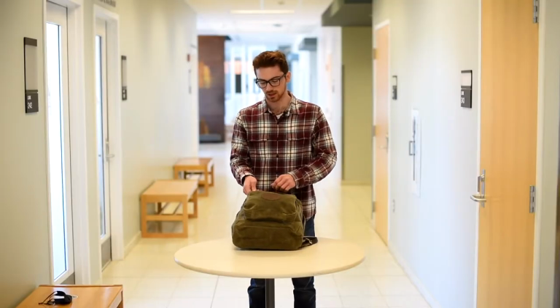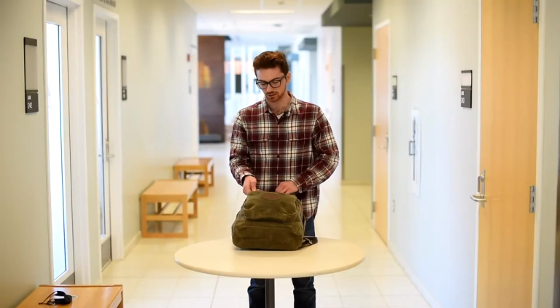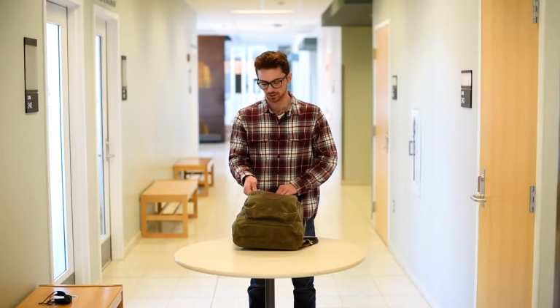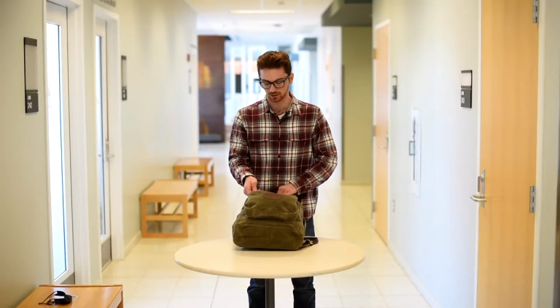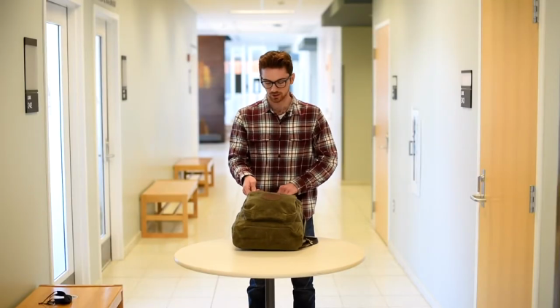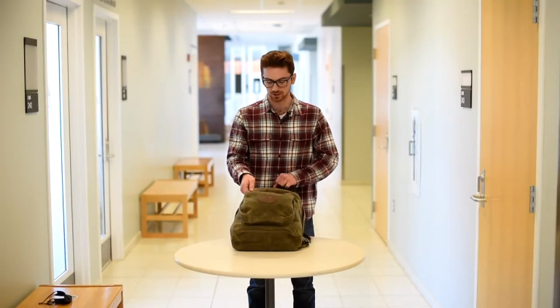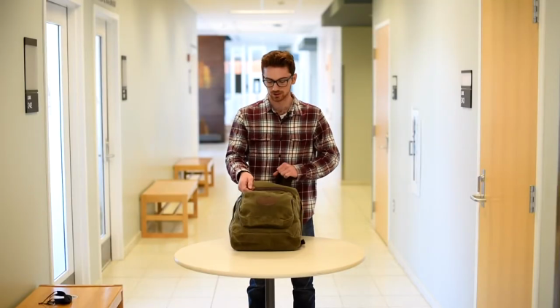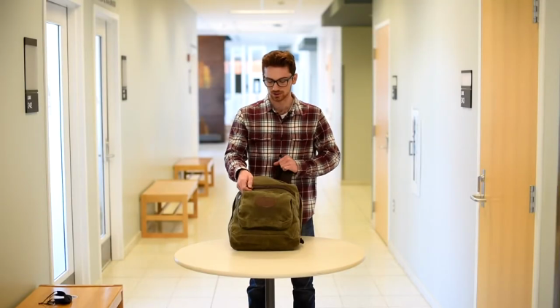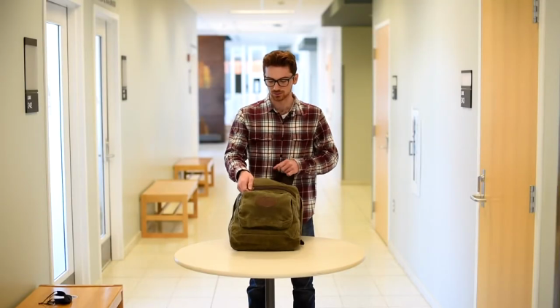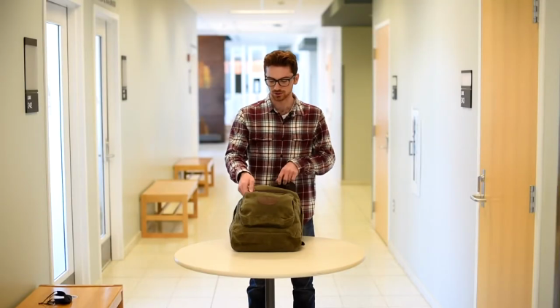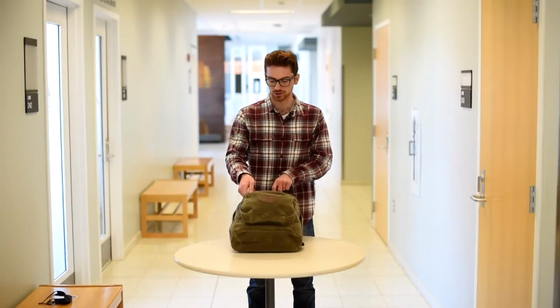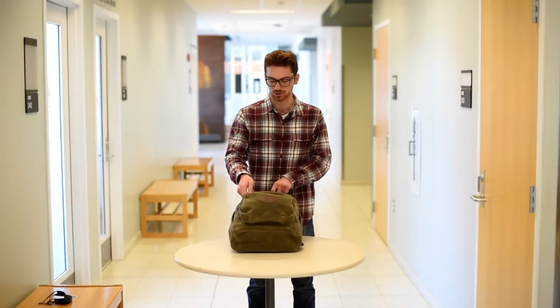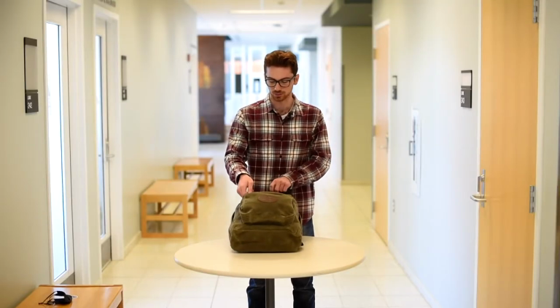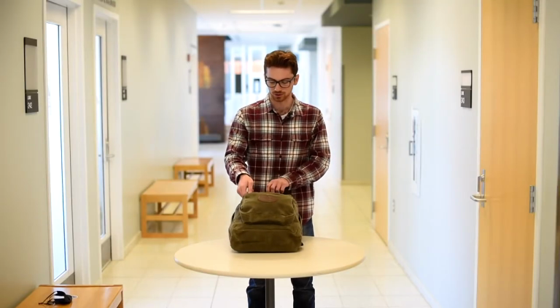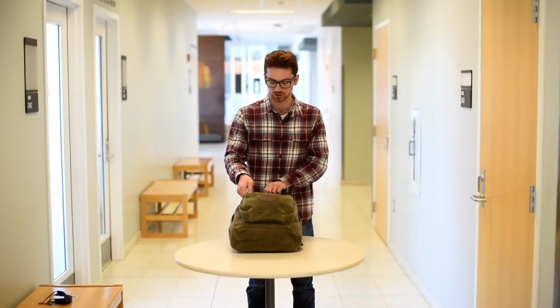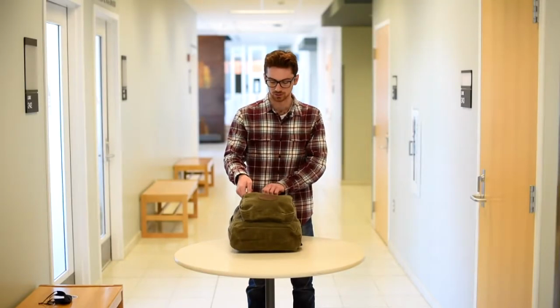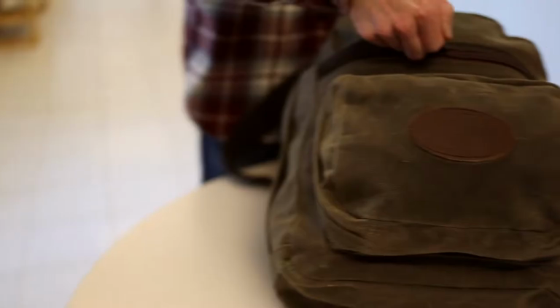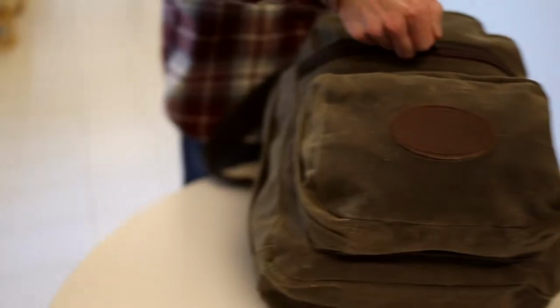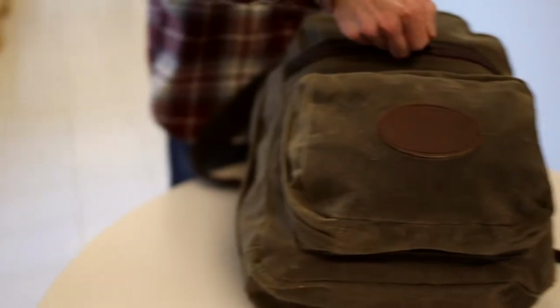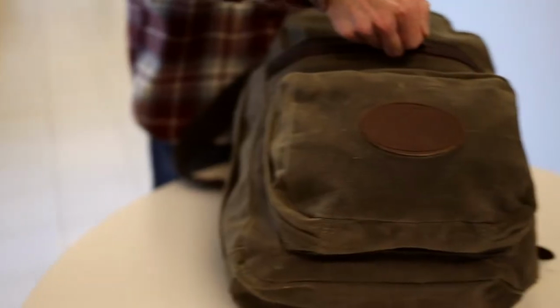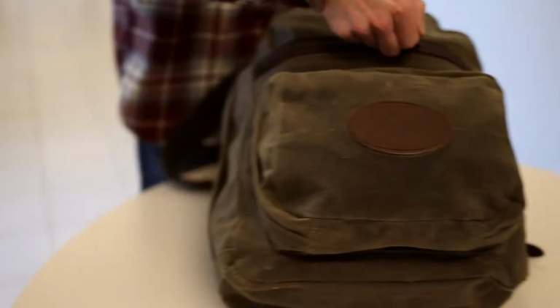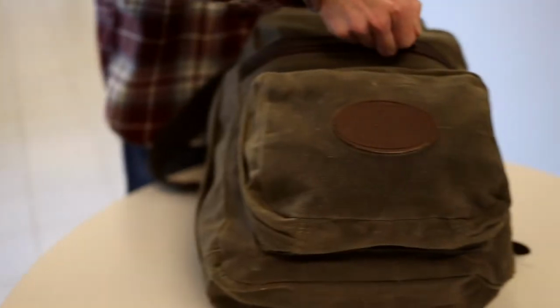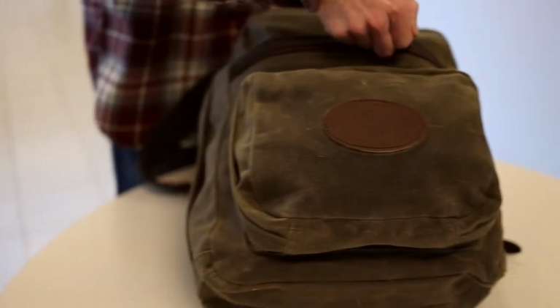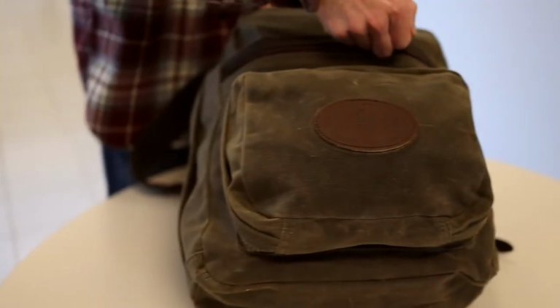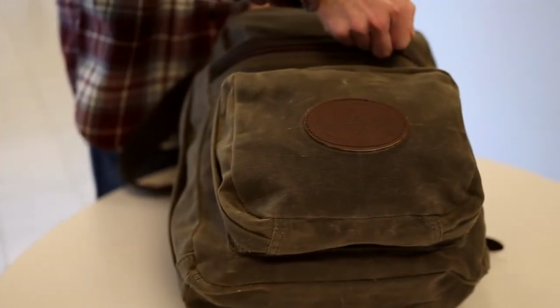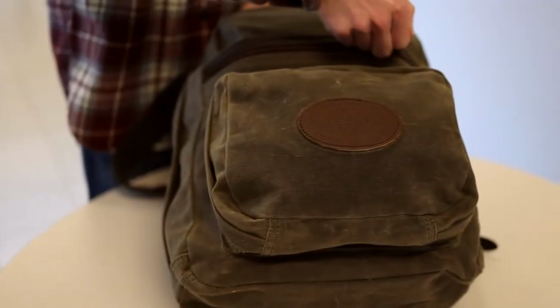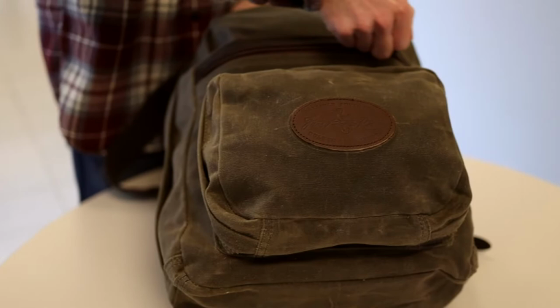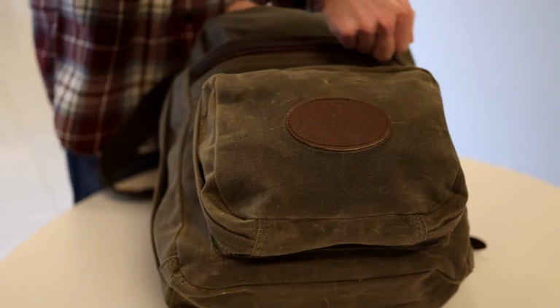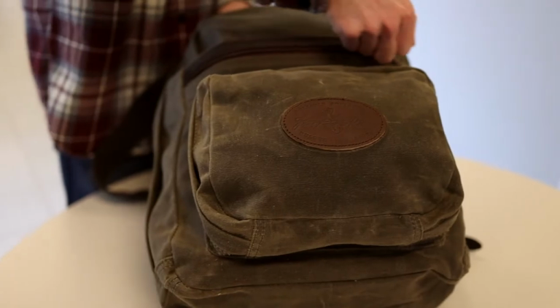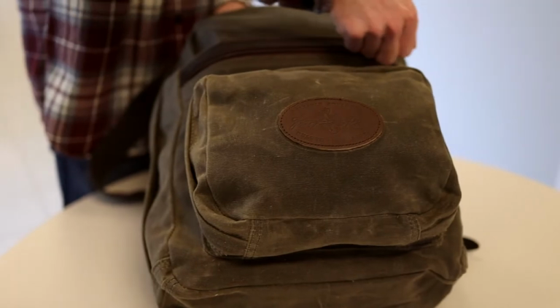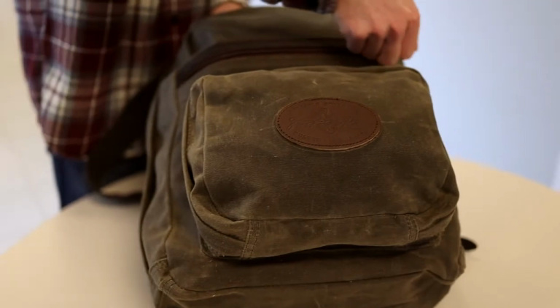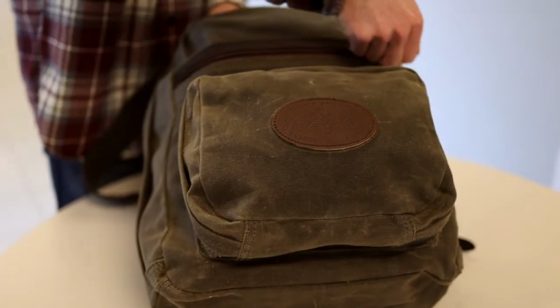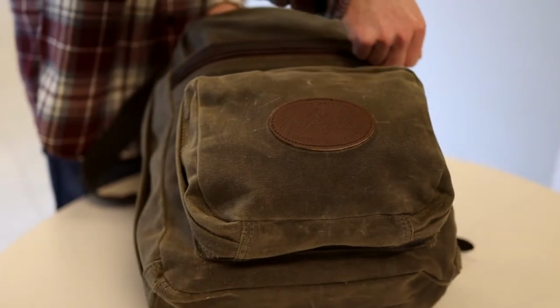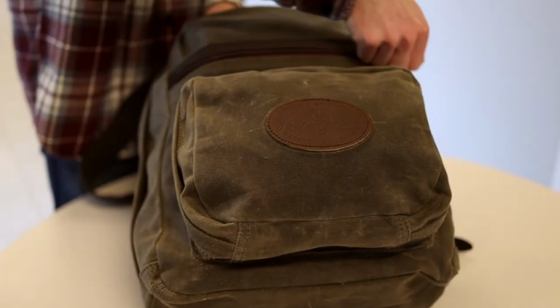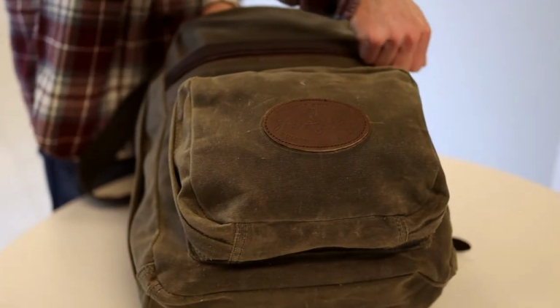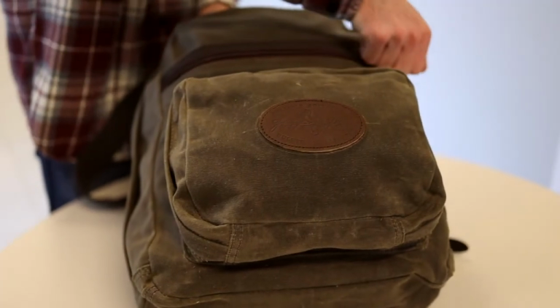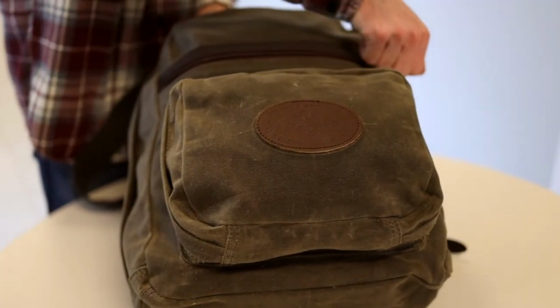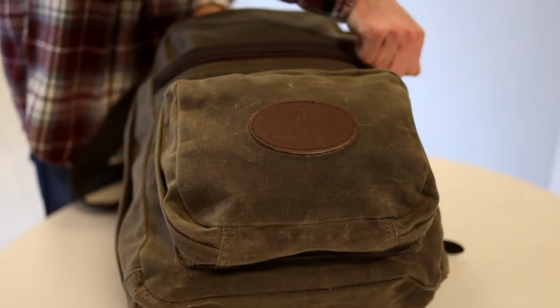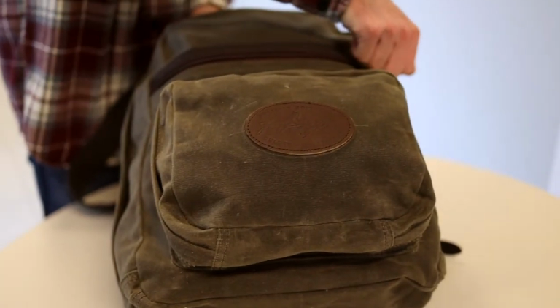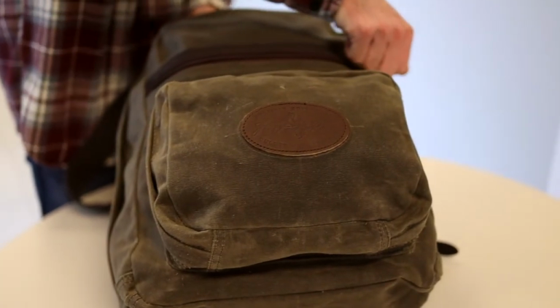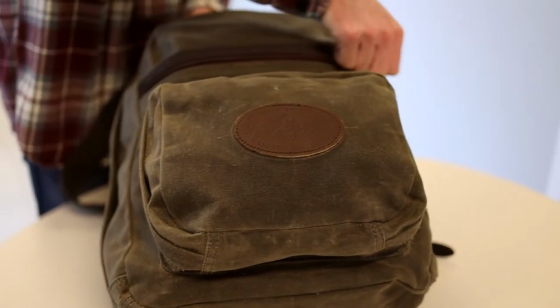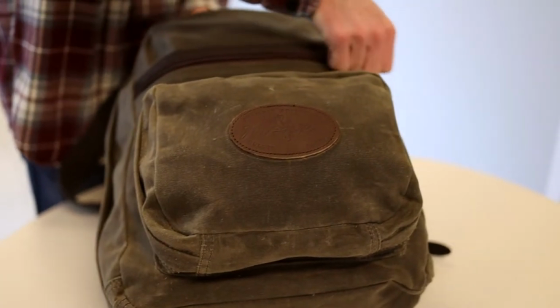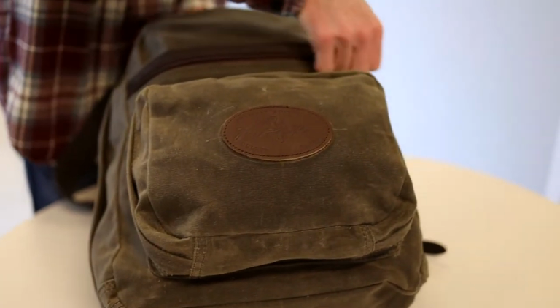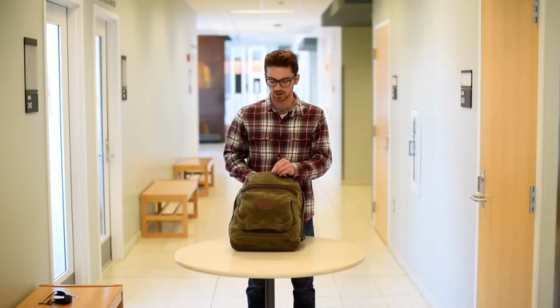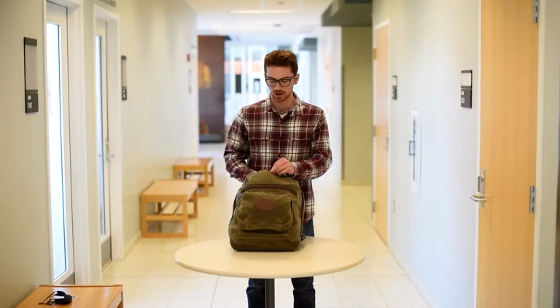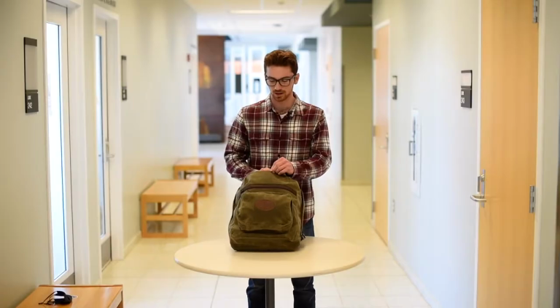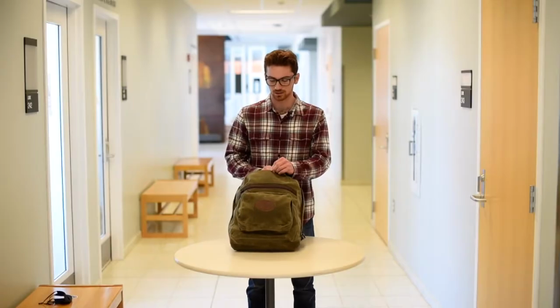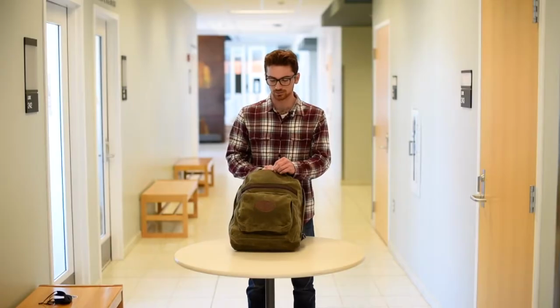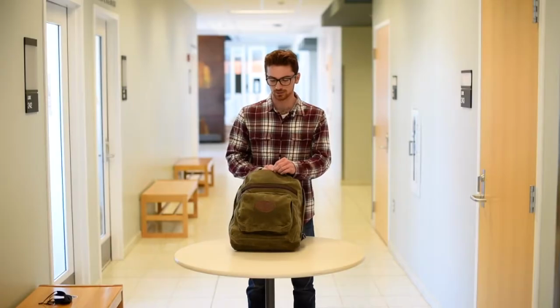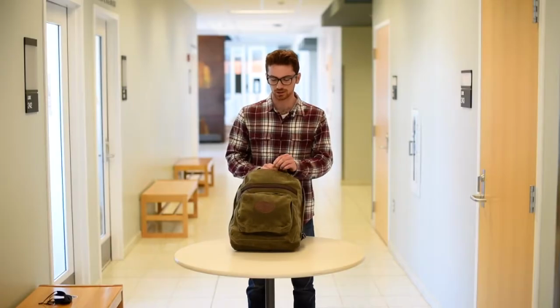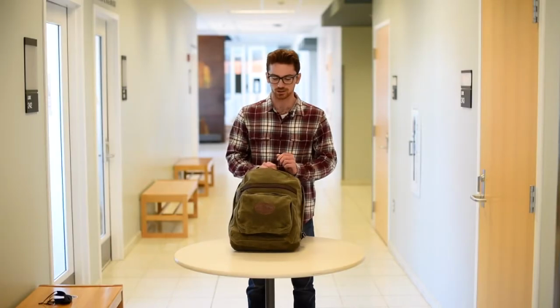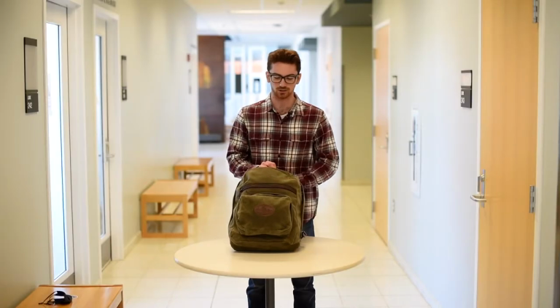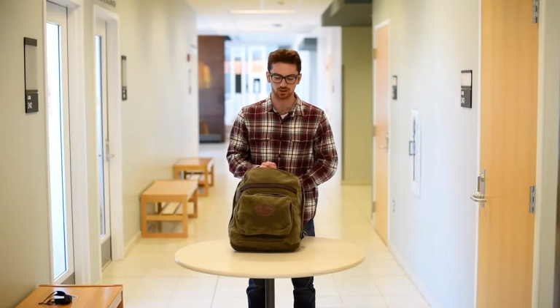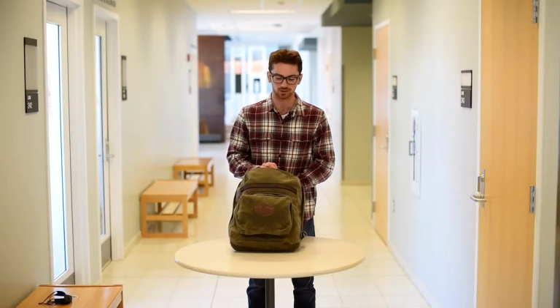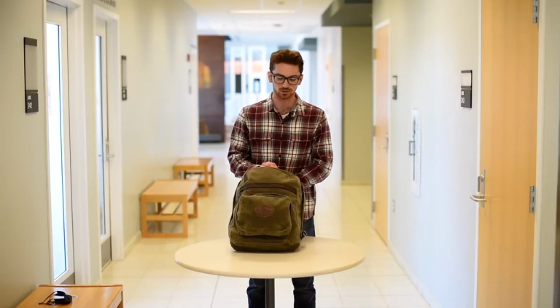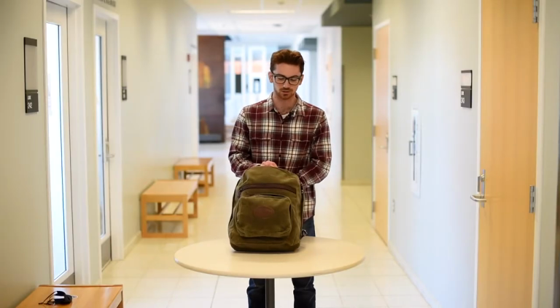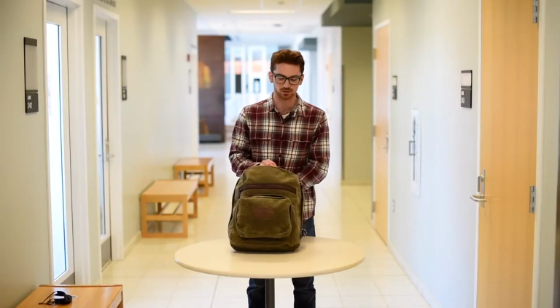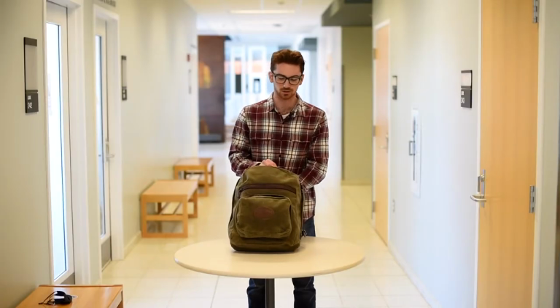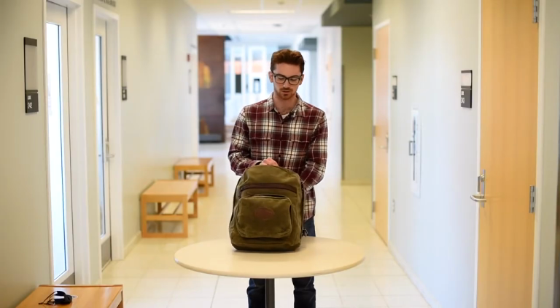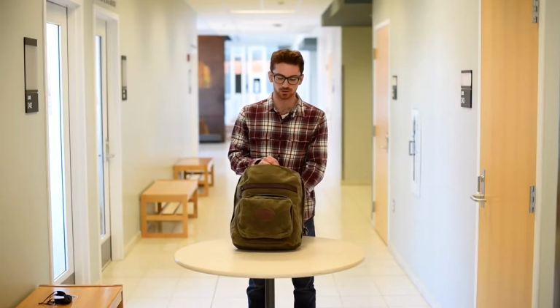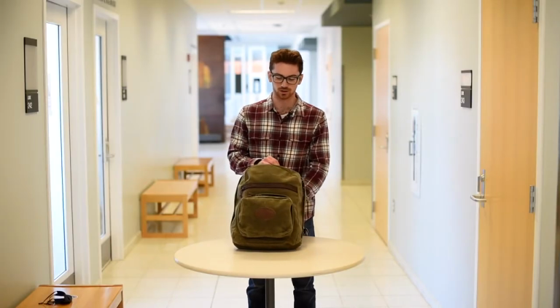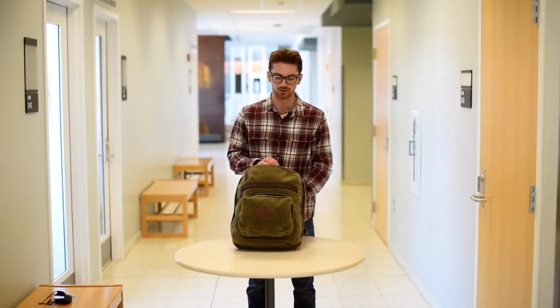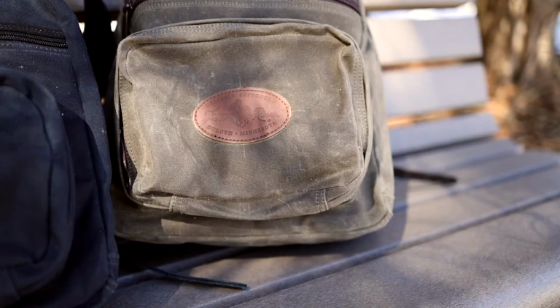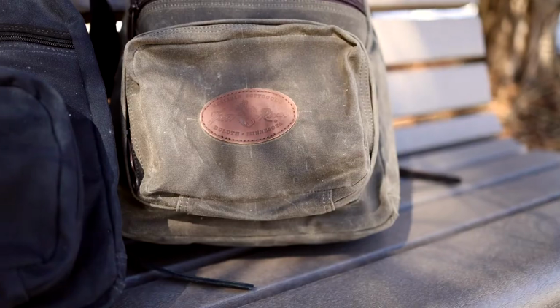The zippers are super durable as well. They're not going to break as you're lugging it around school or the trail.